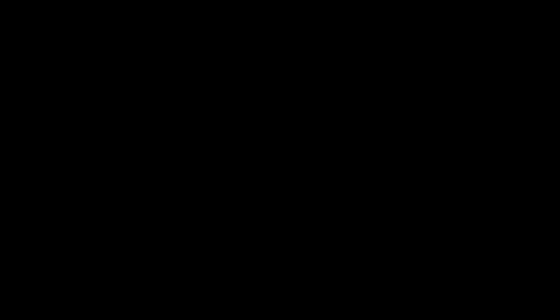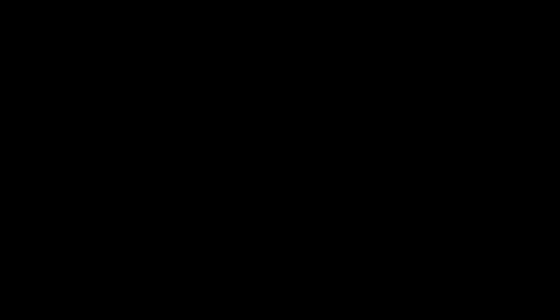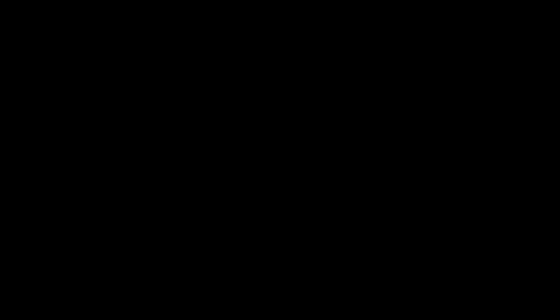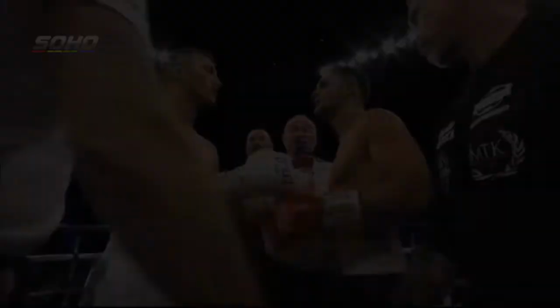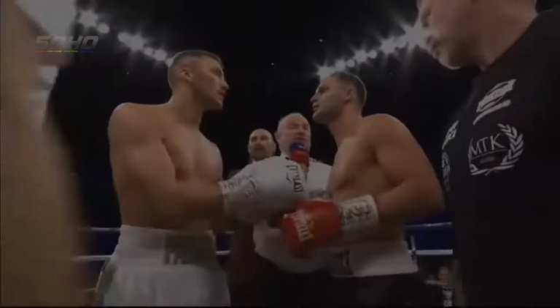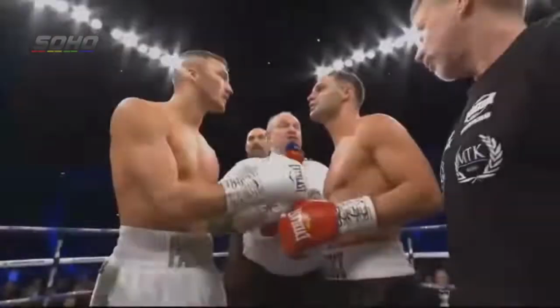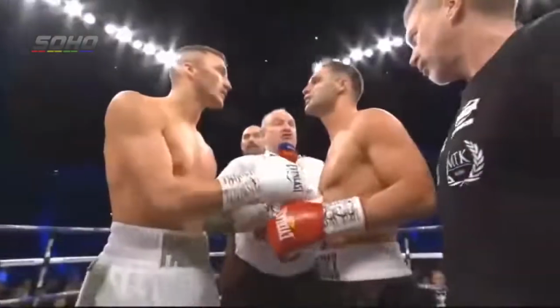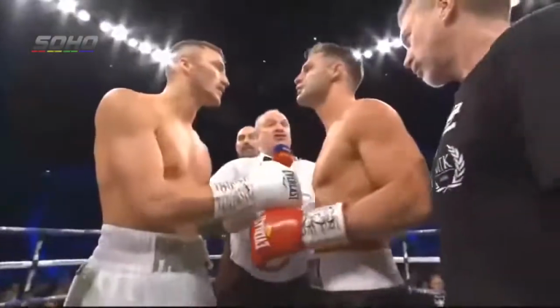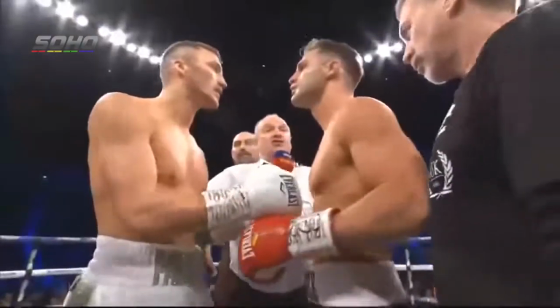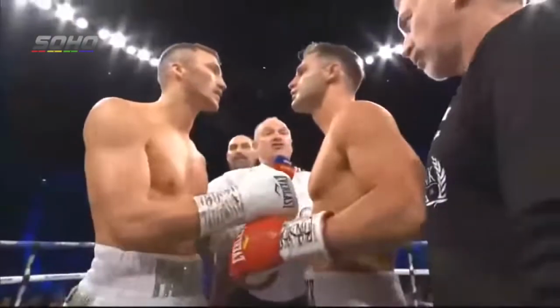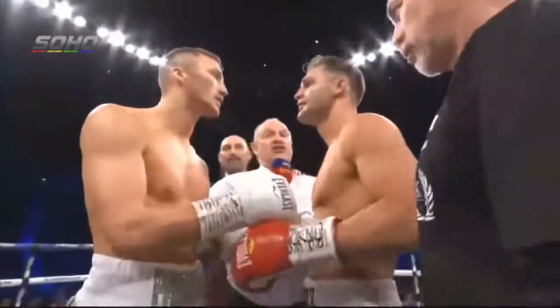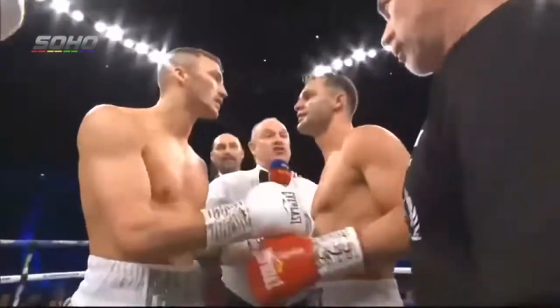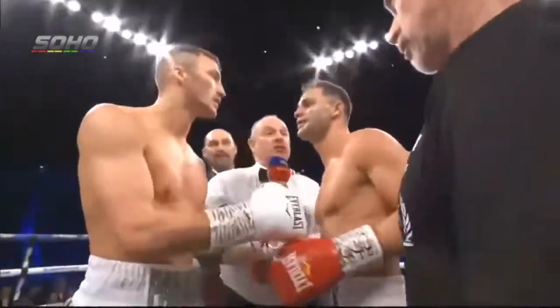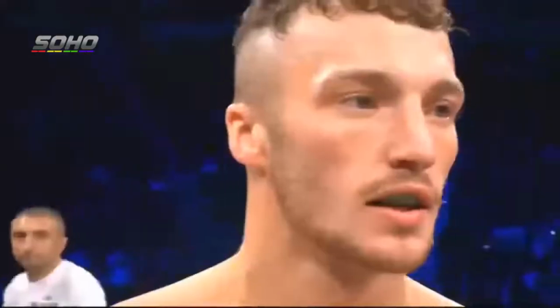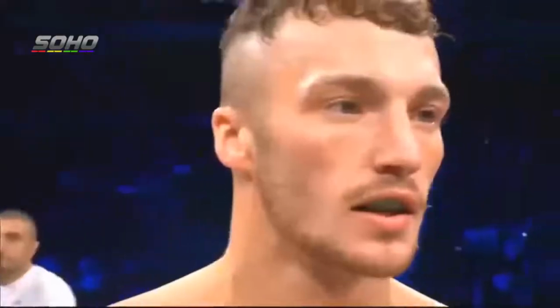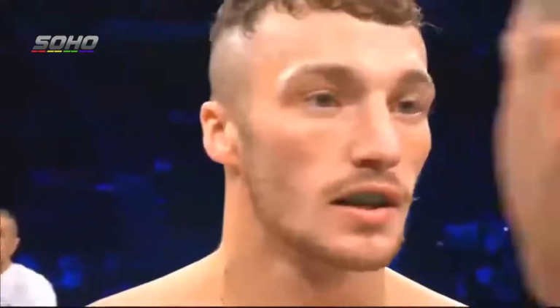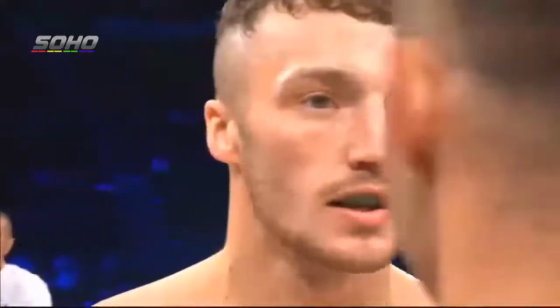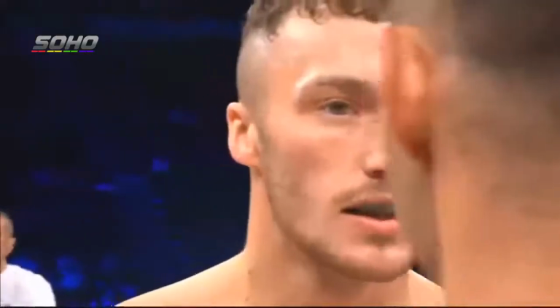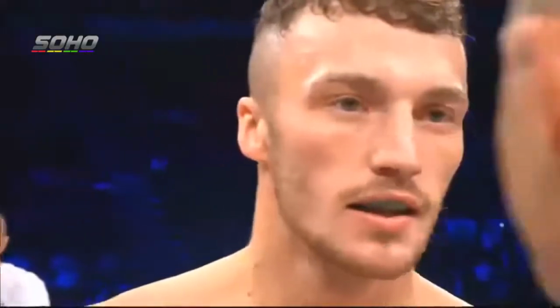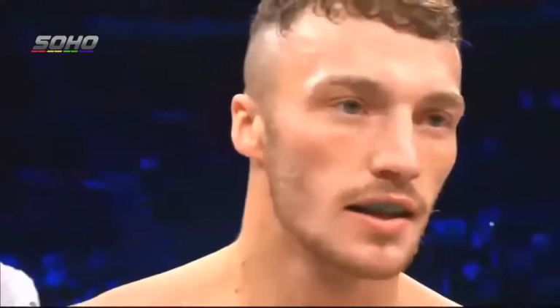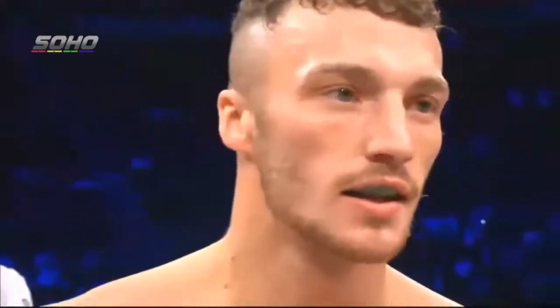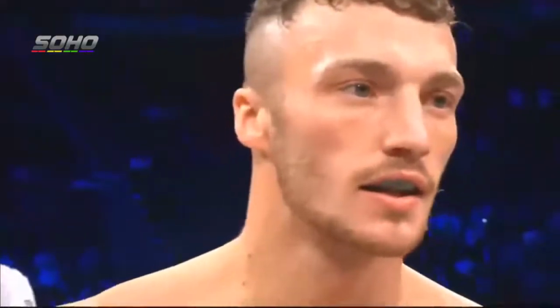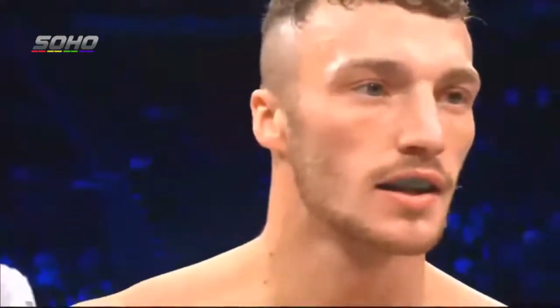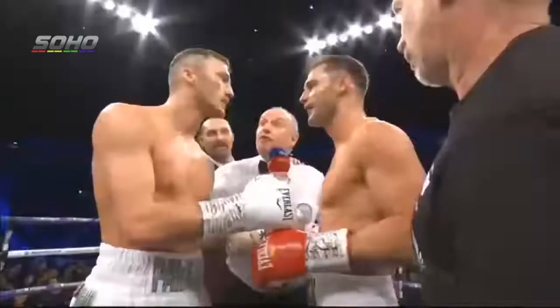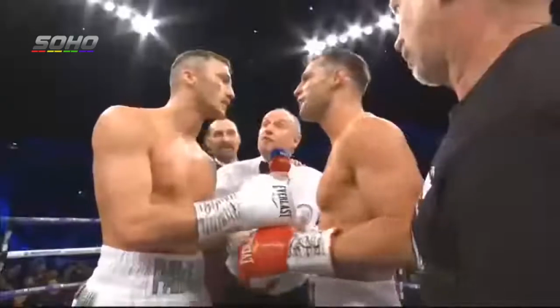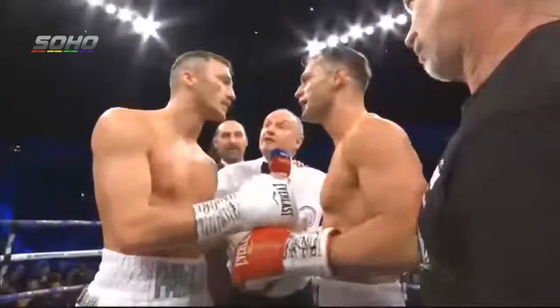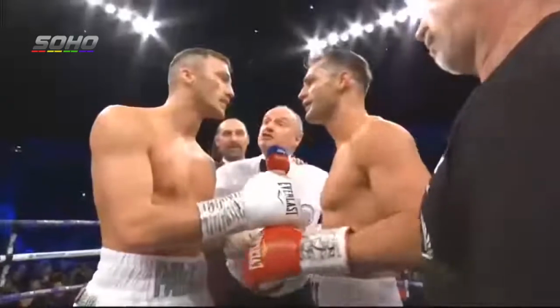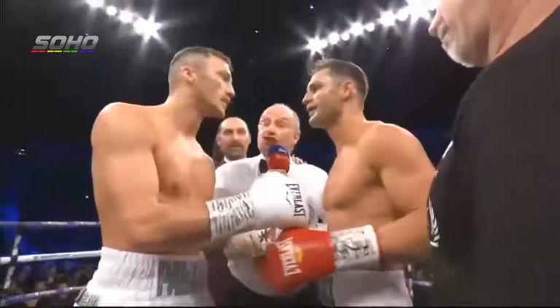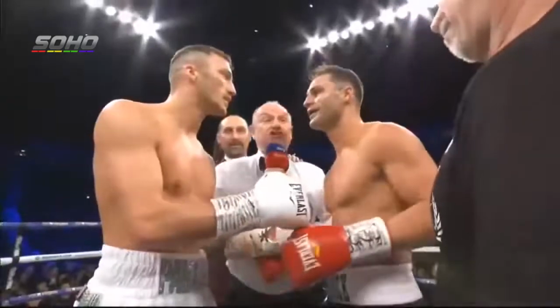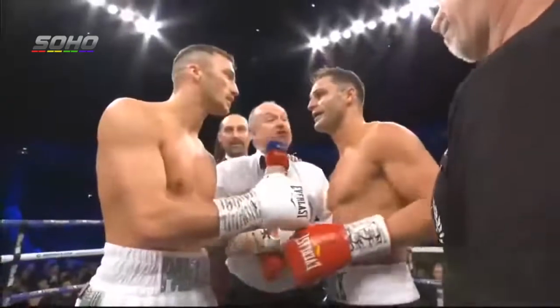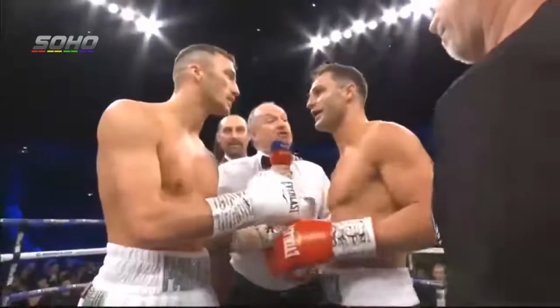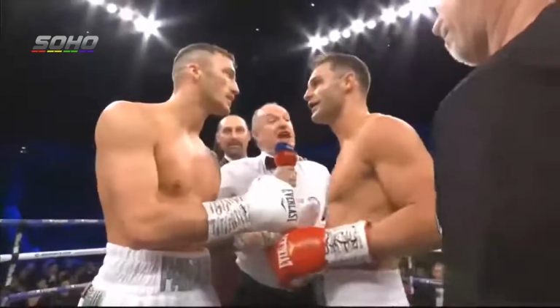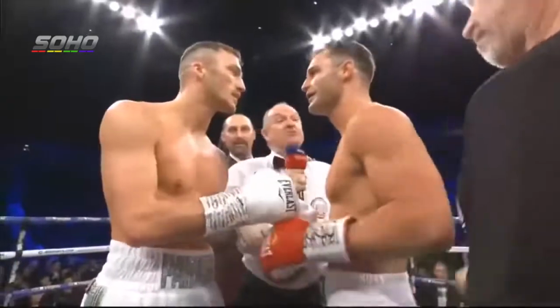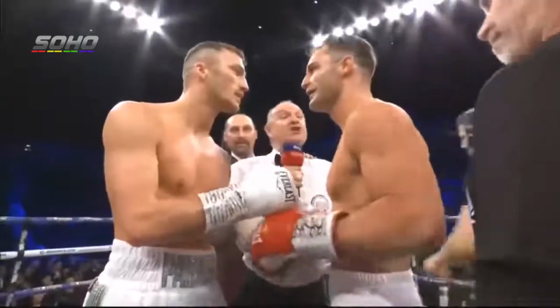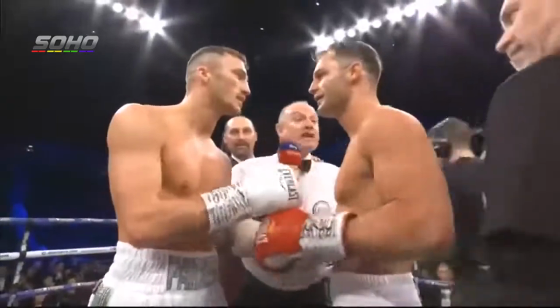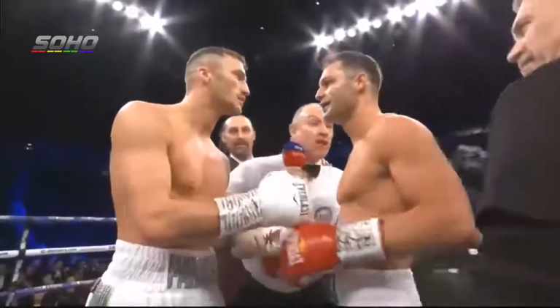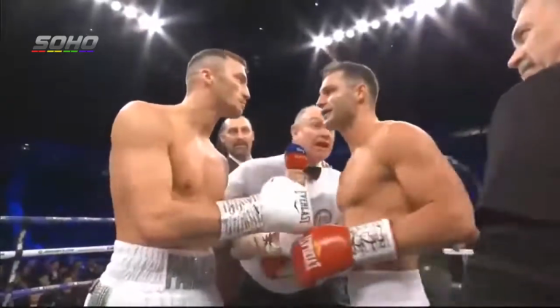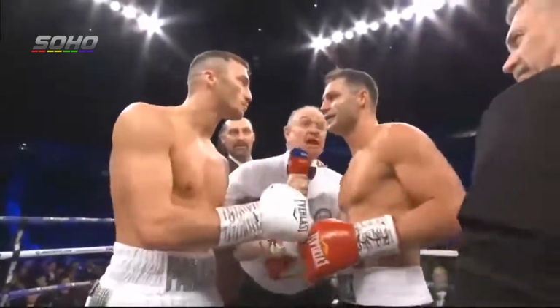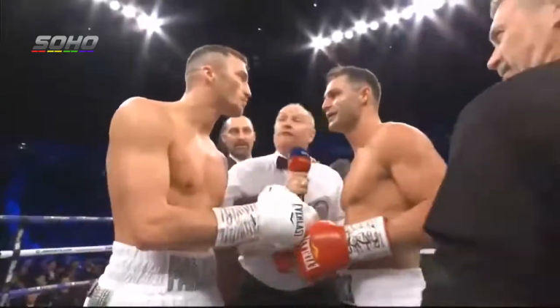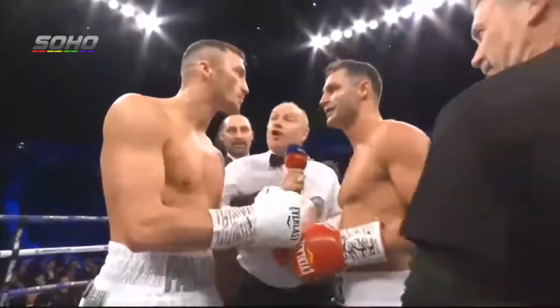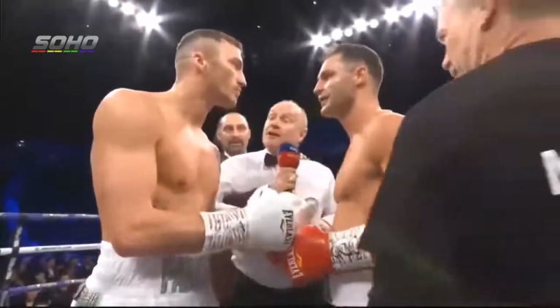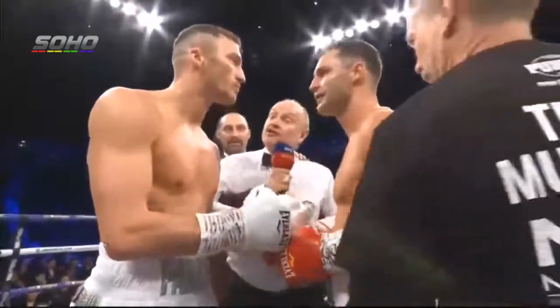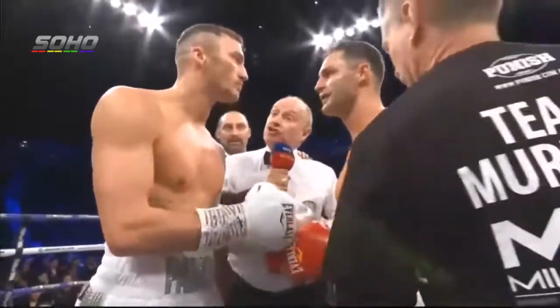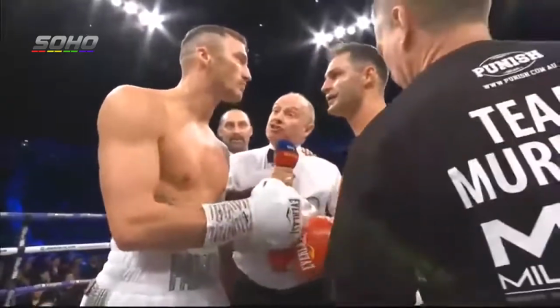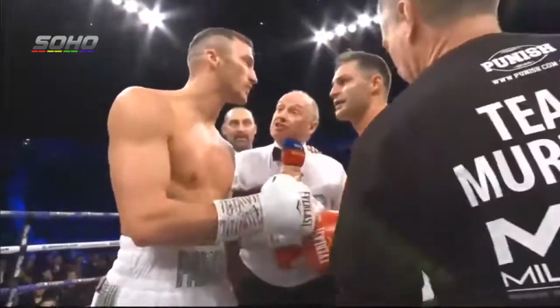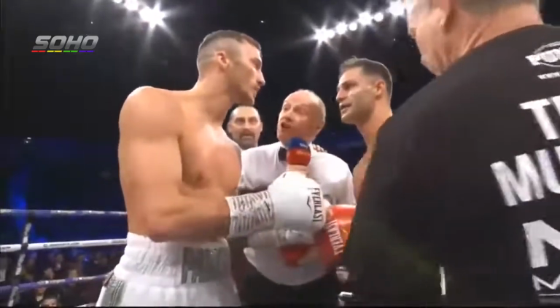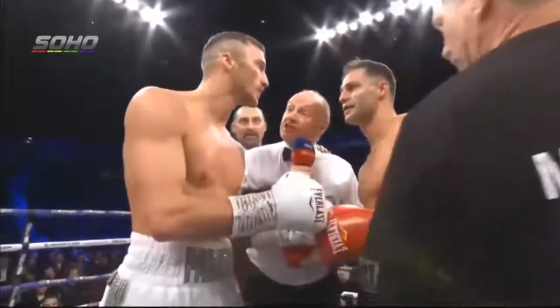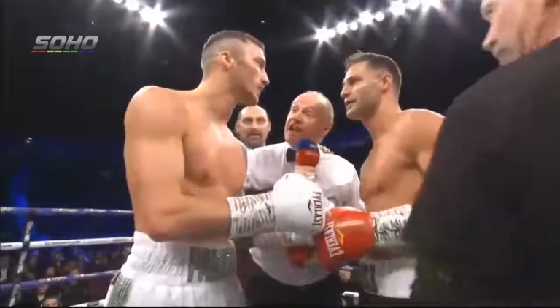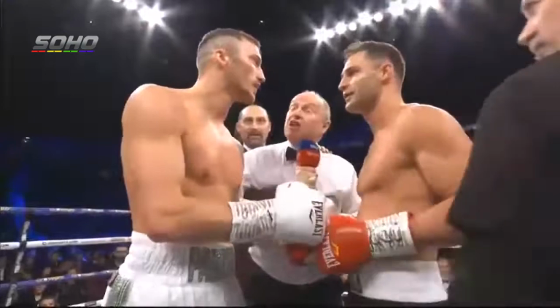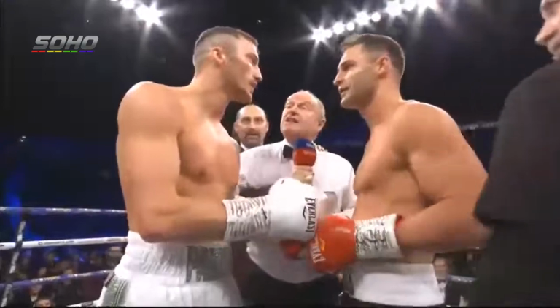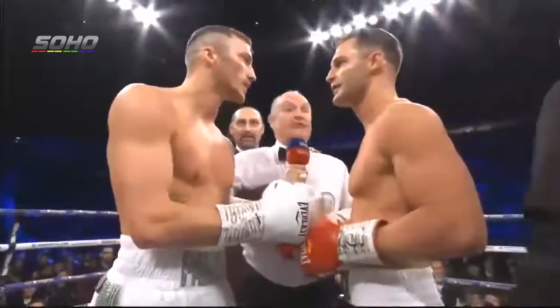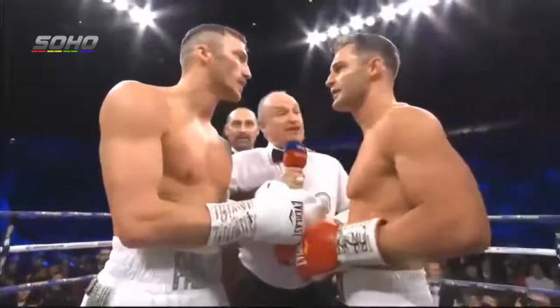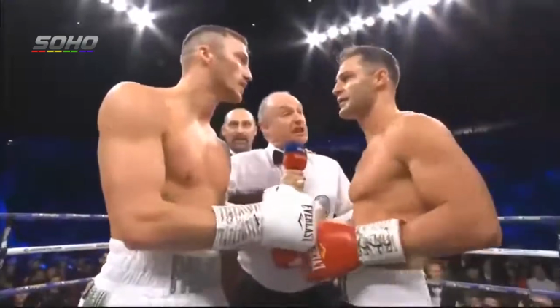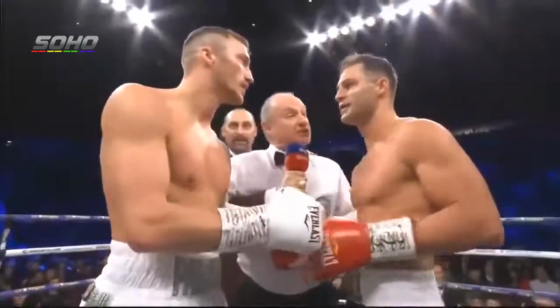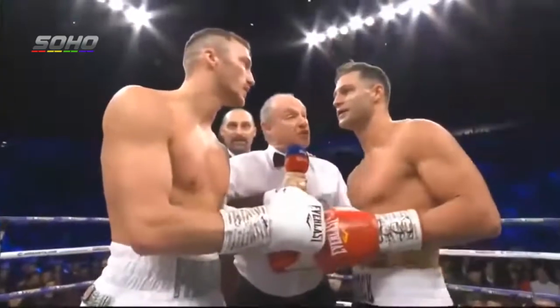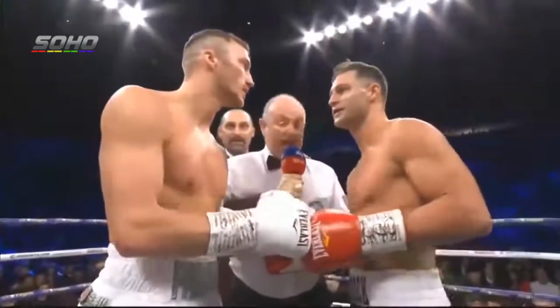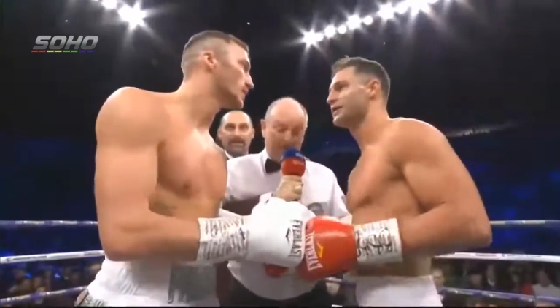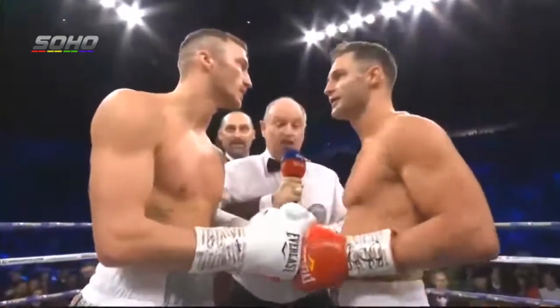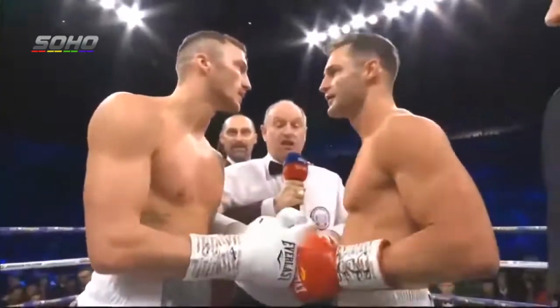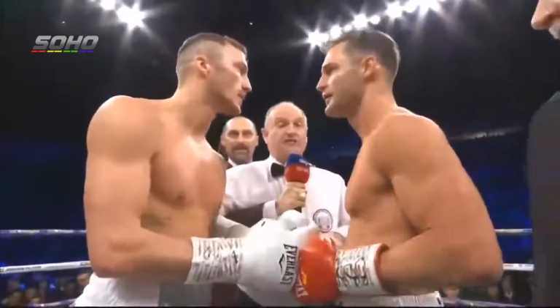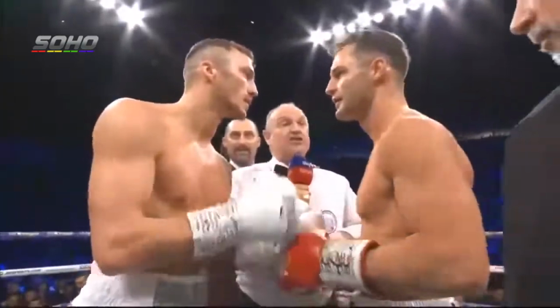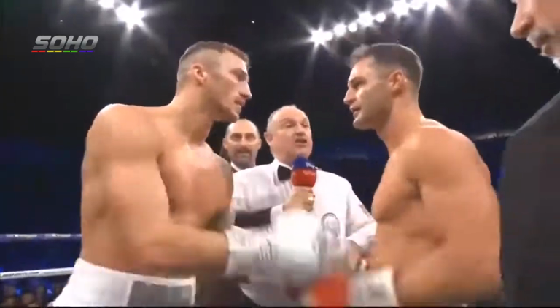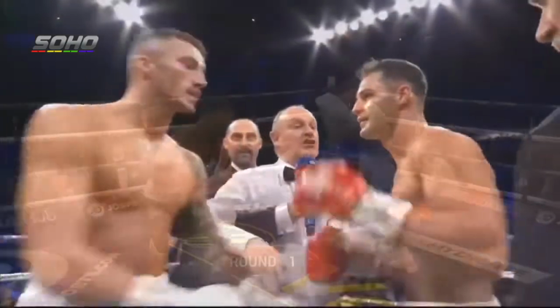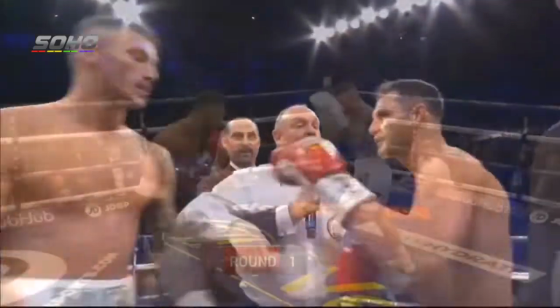Follow my instructions at all times, keep quiet. Follow my instructions at all times, defend yourselves at all times. Trust clubs, good luck.